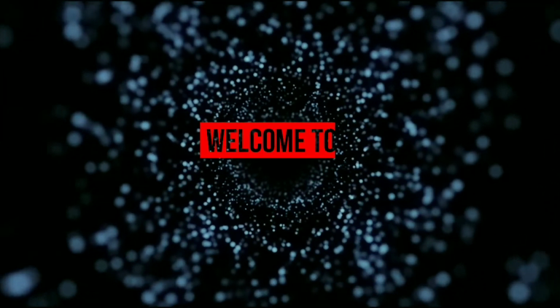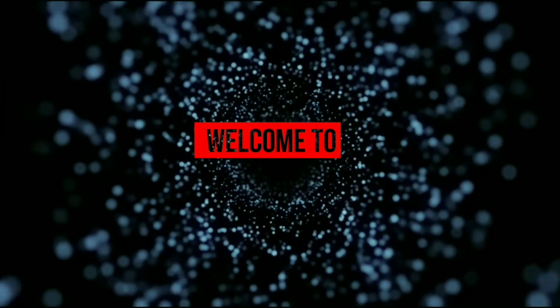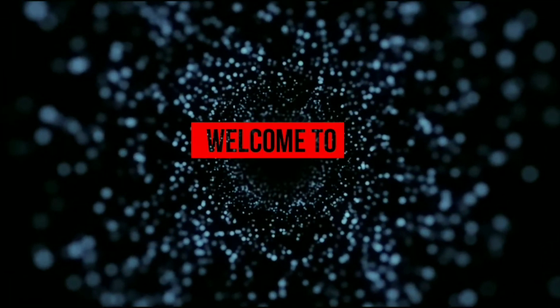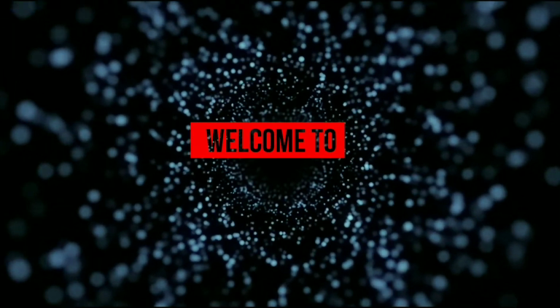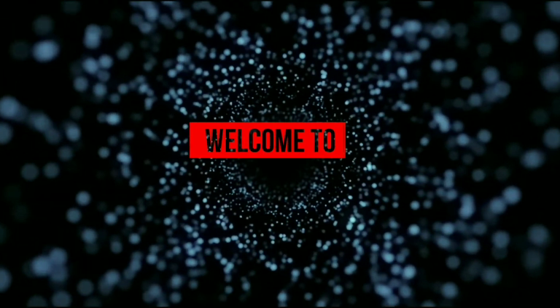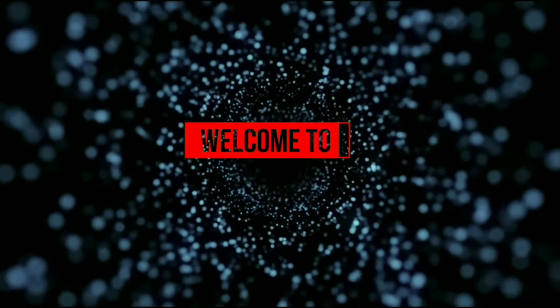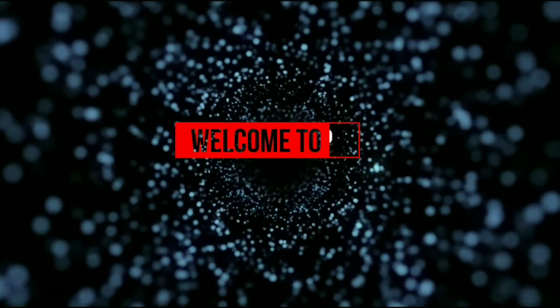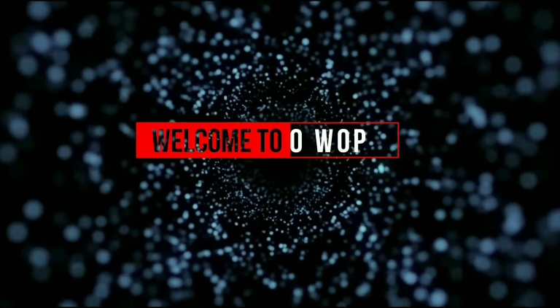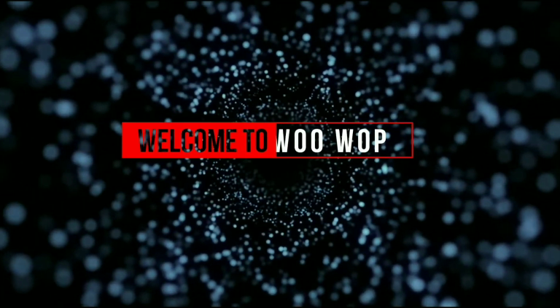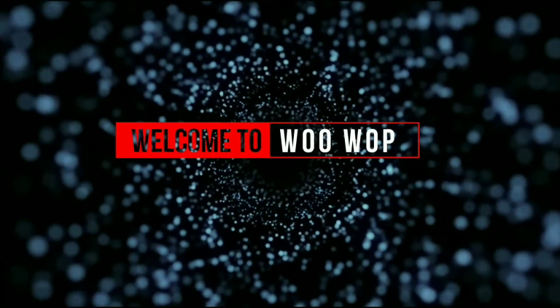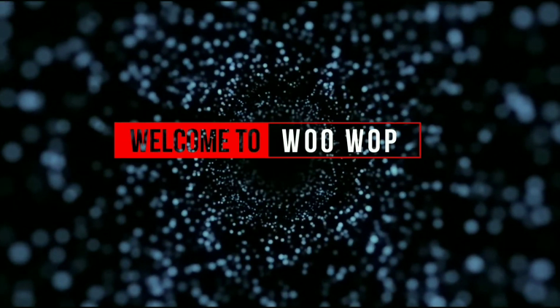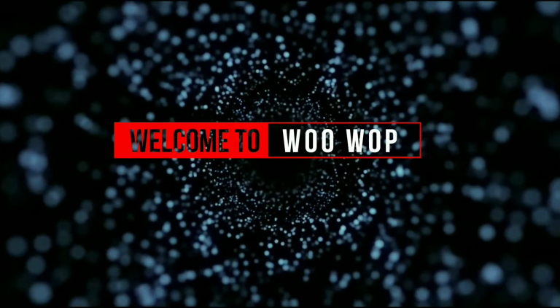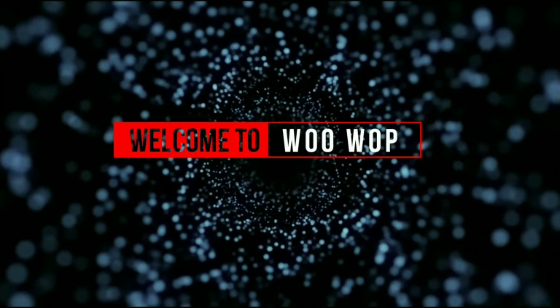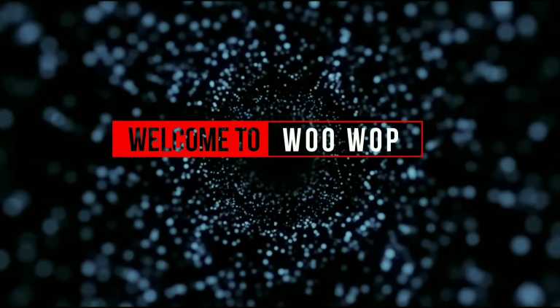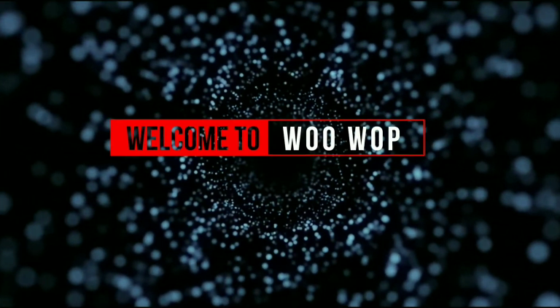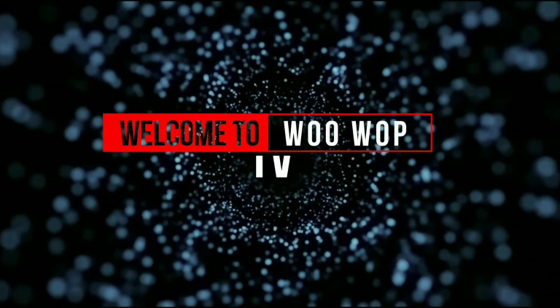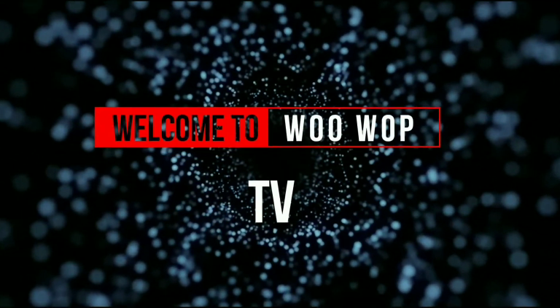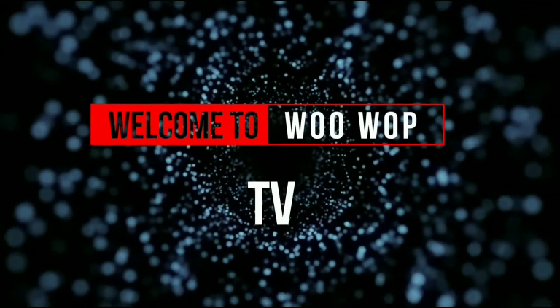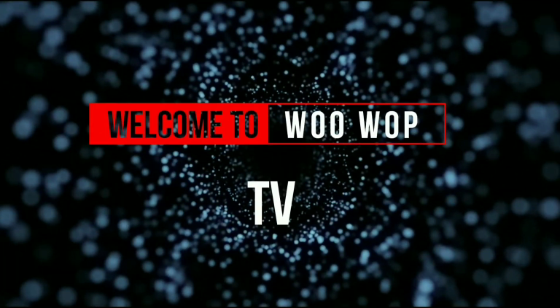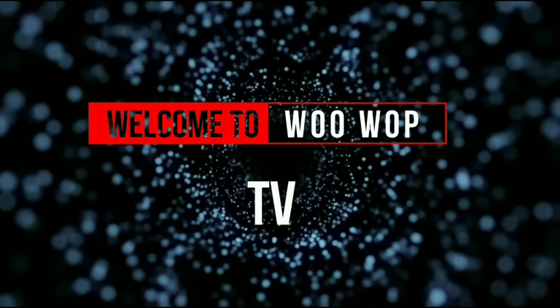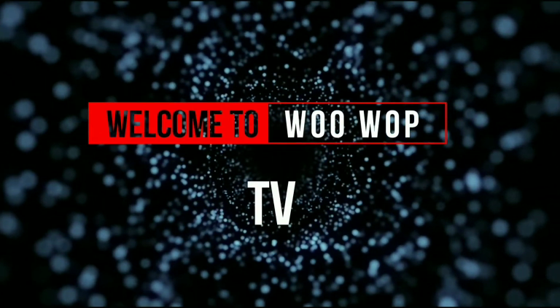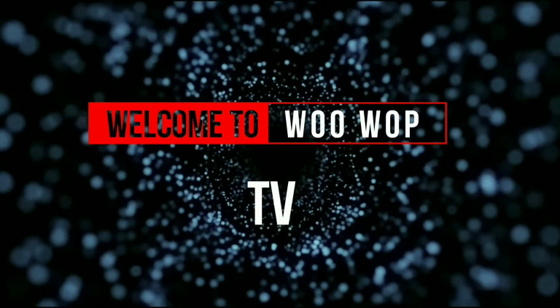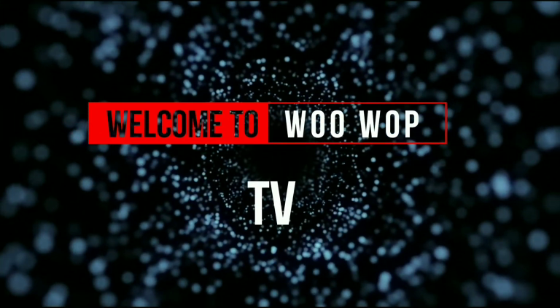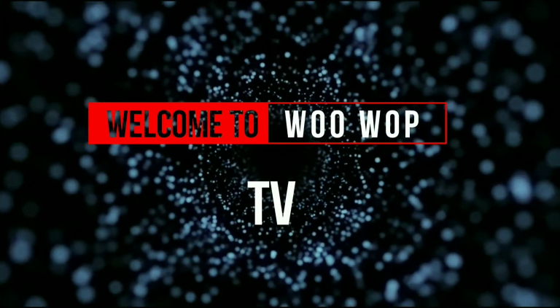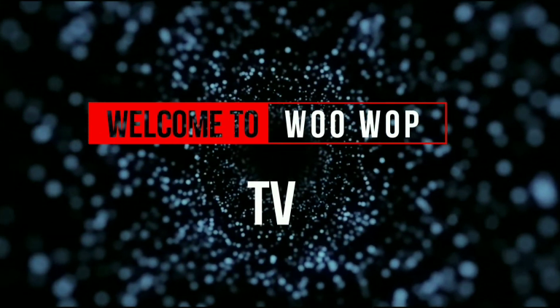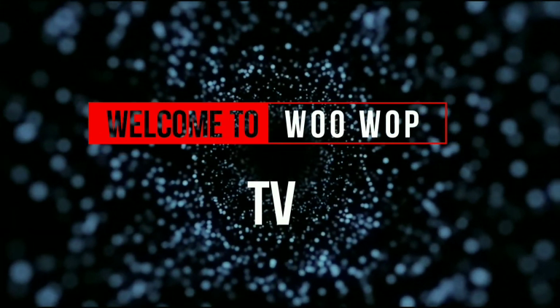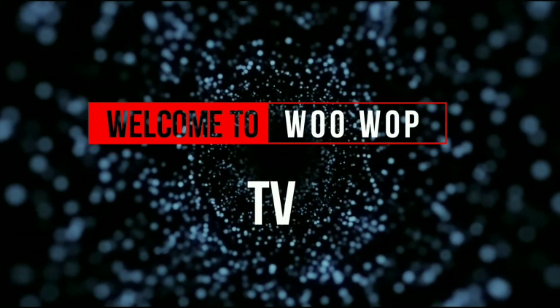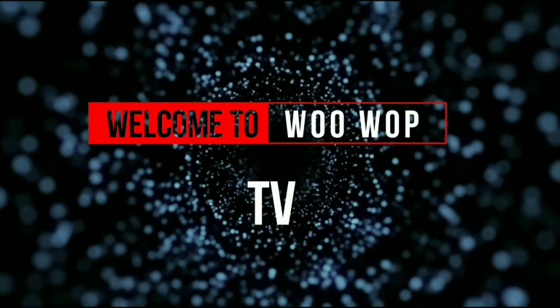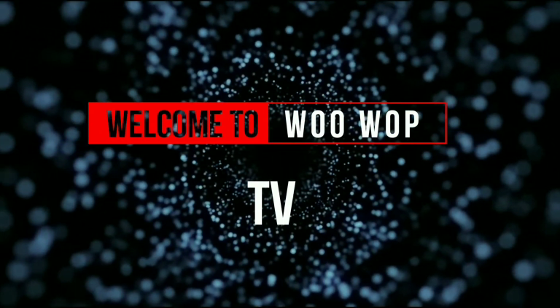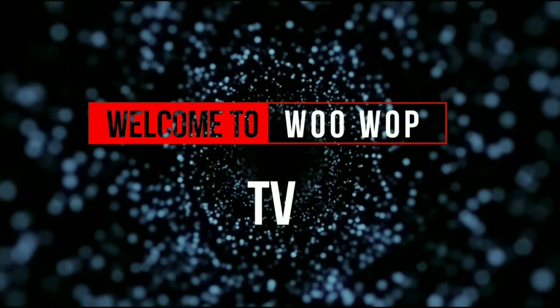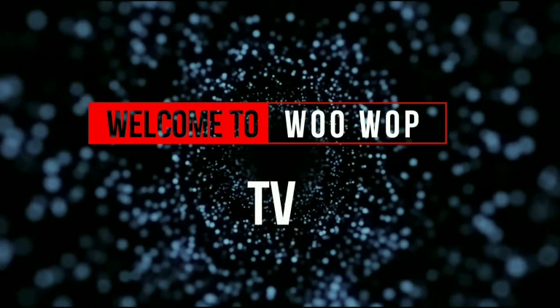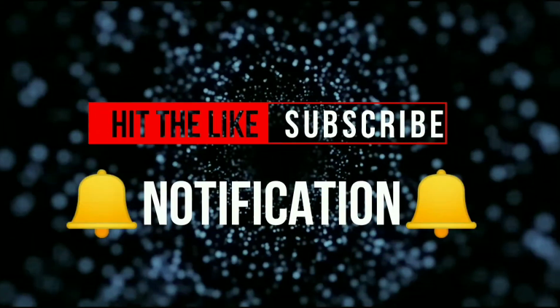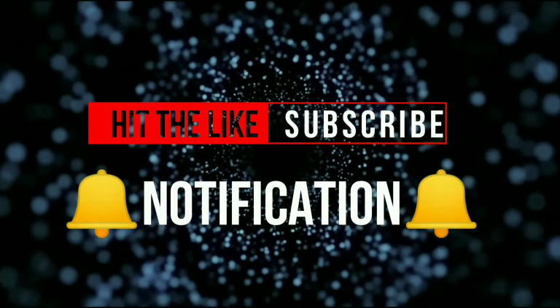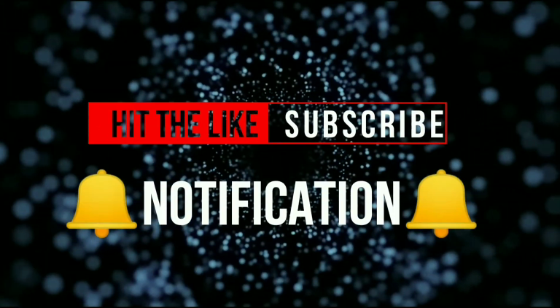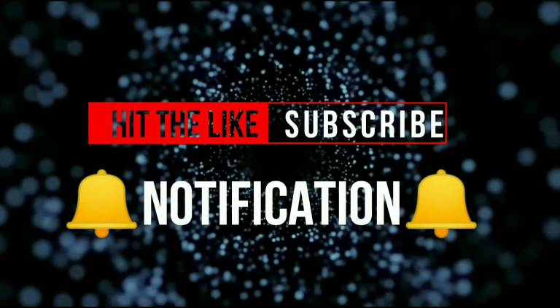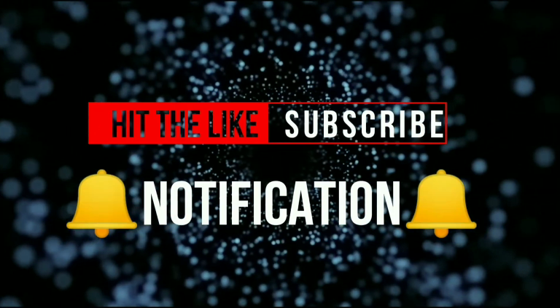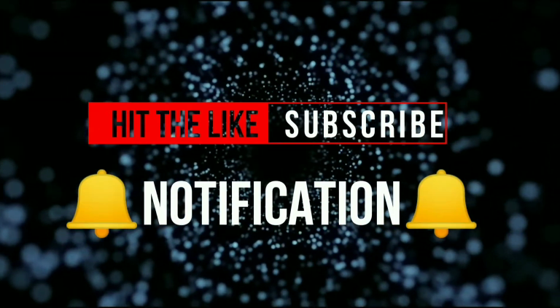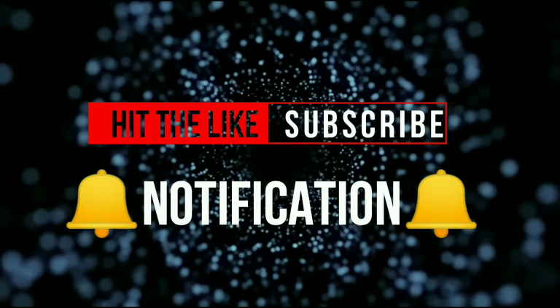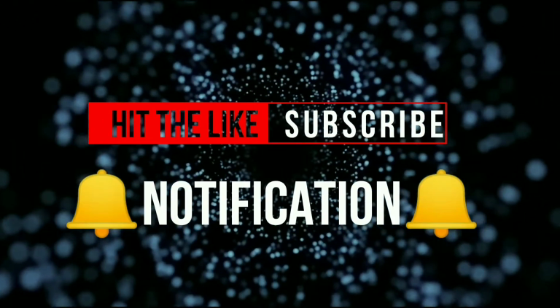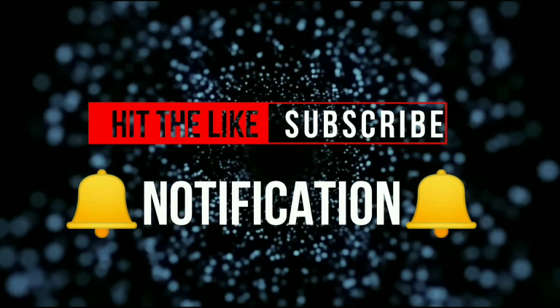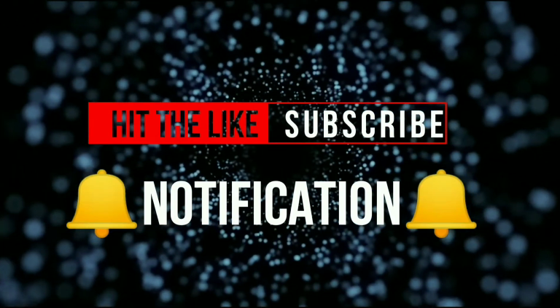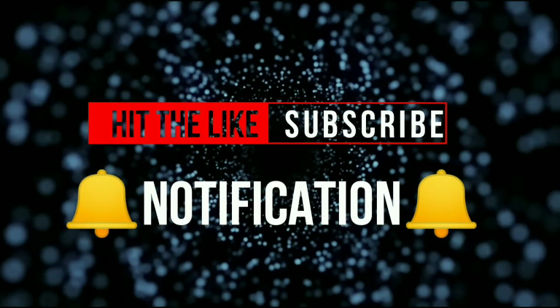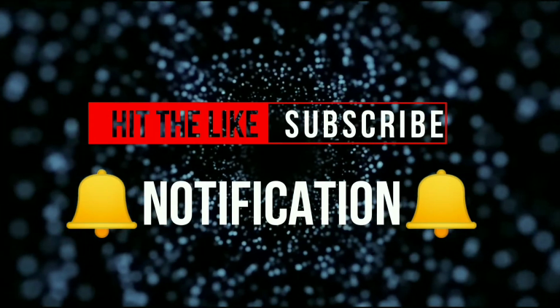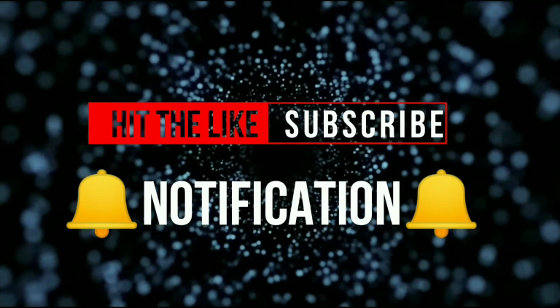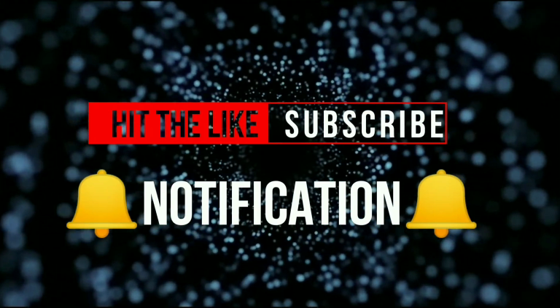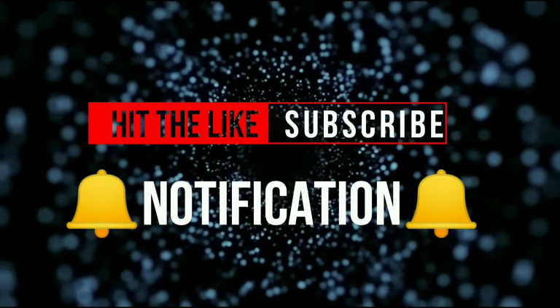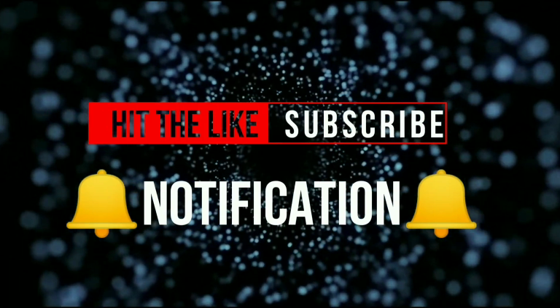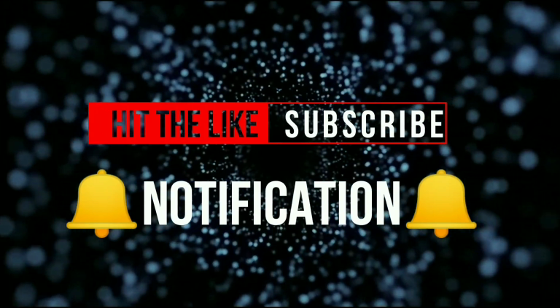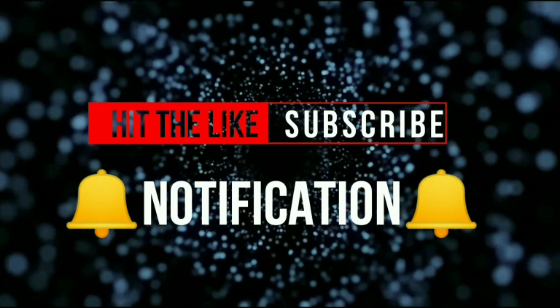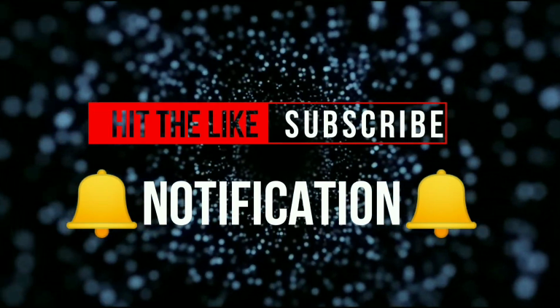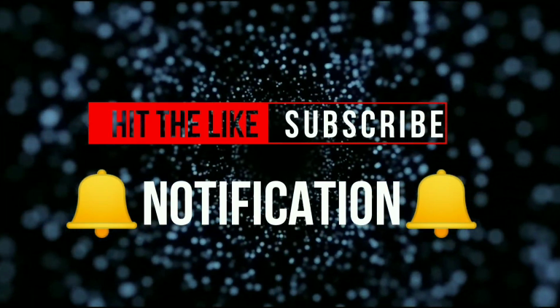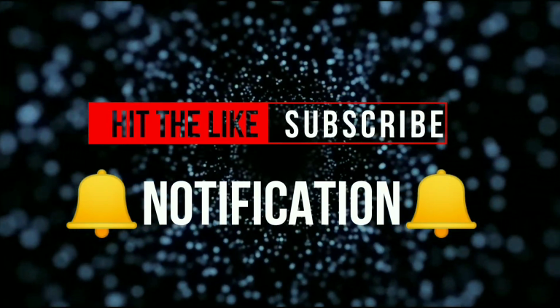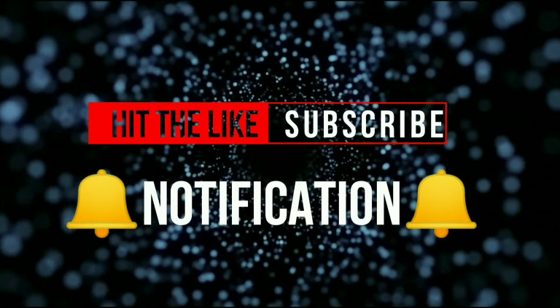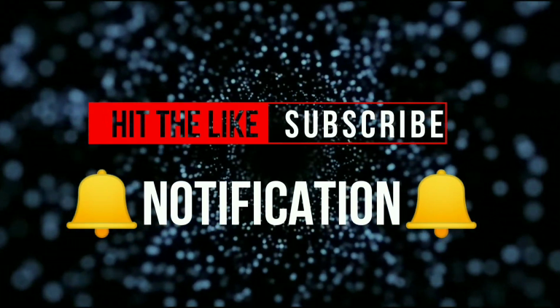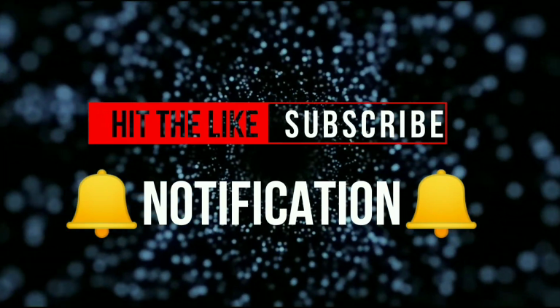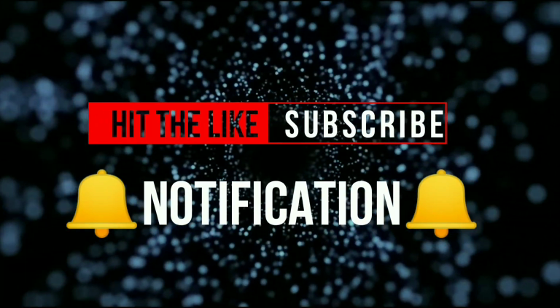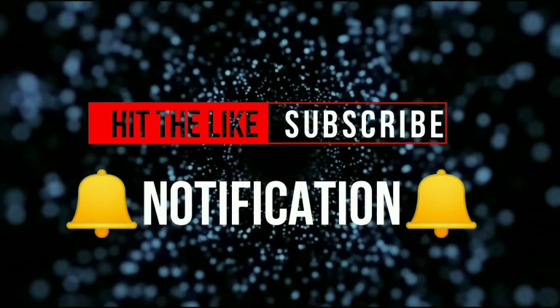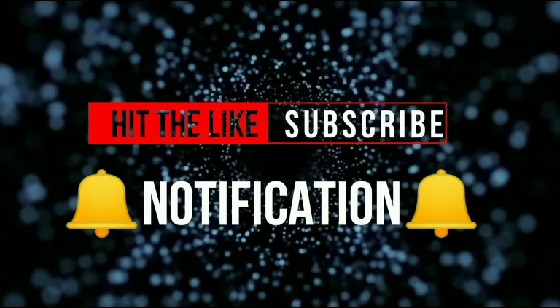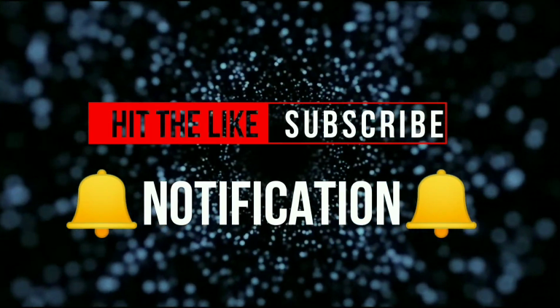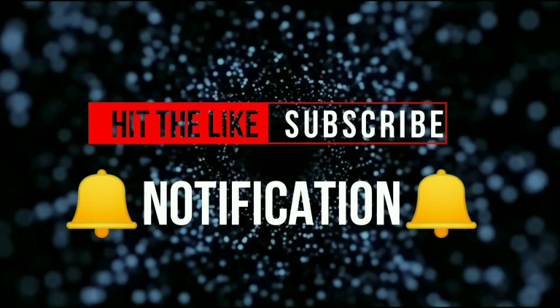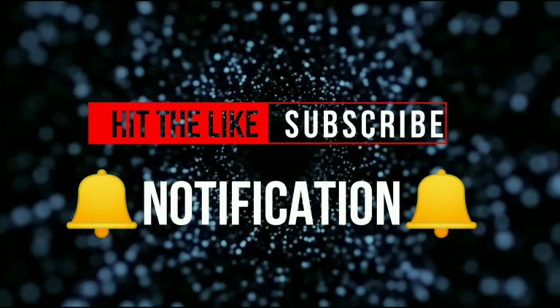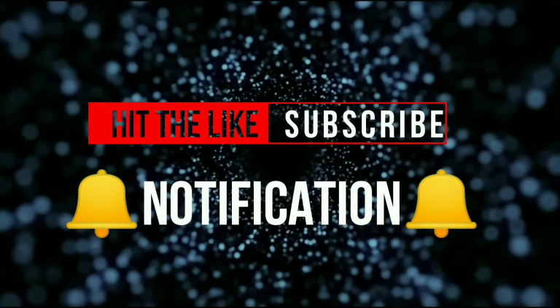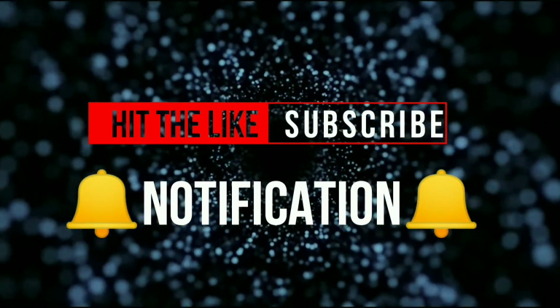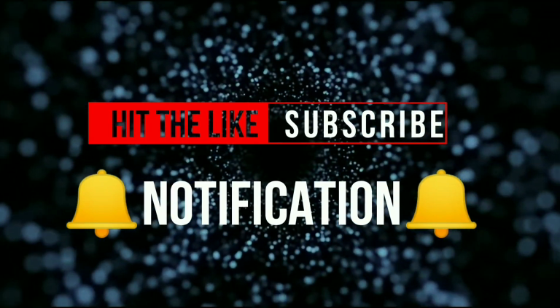Welcome to WUWAP TV. If you enjoy the content, hit the like button, subscribe button, and notification bell.